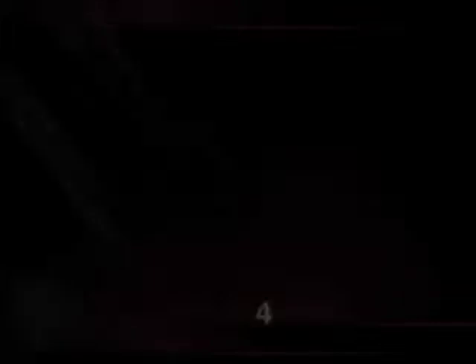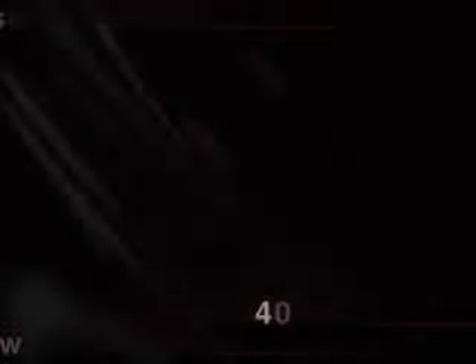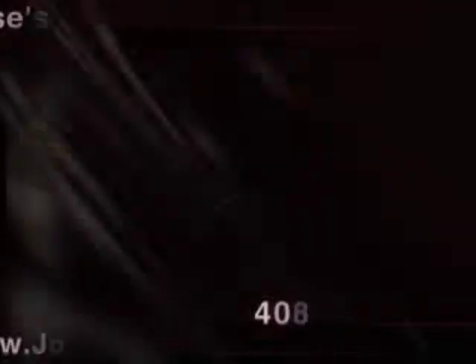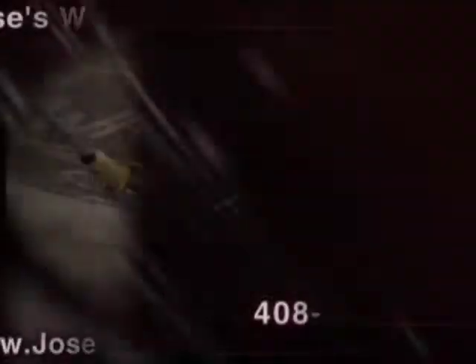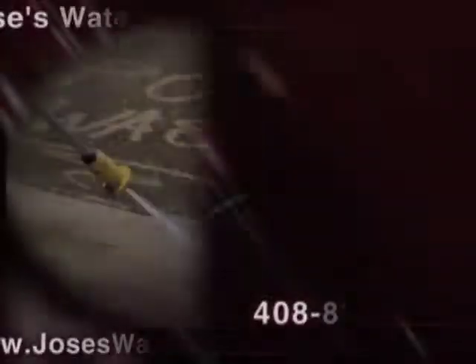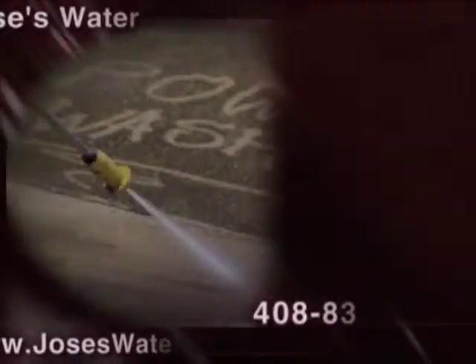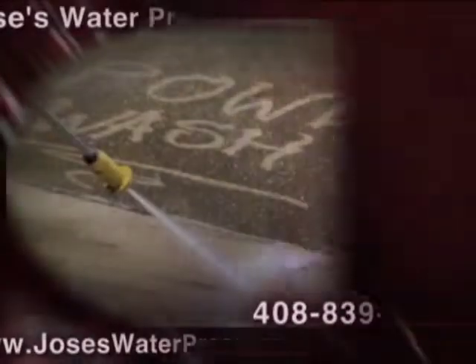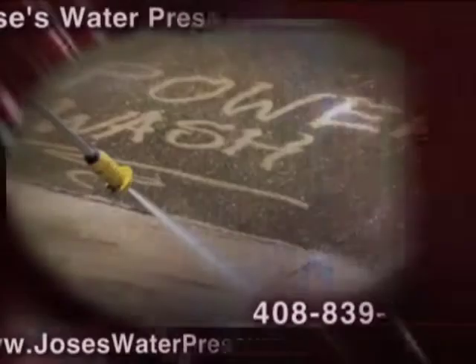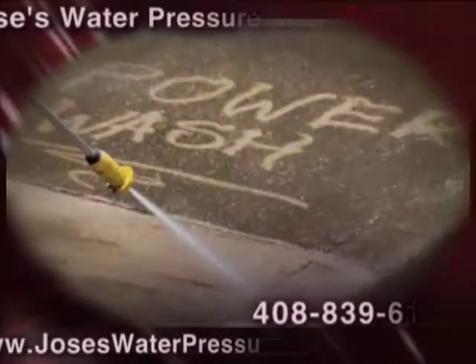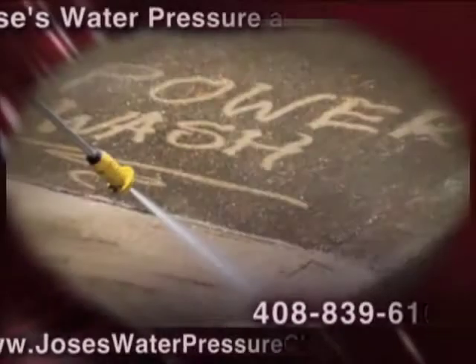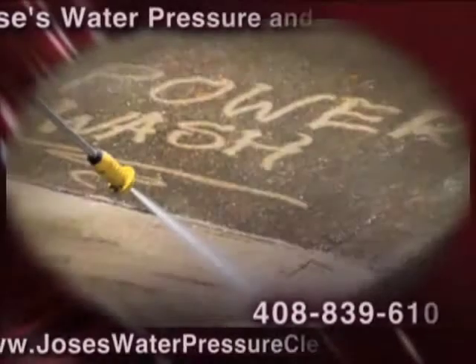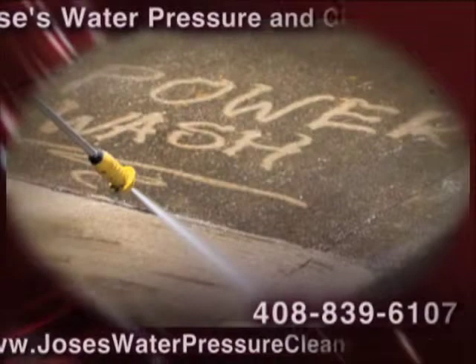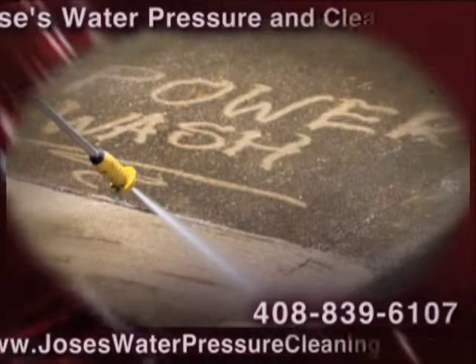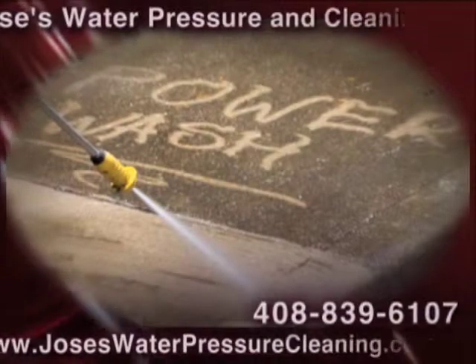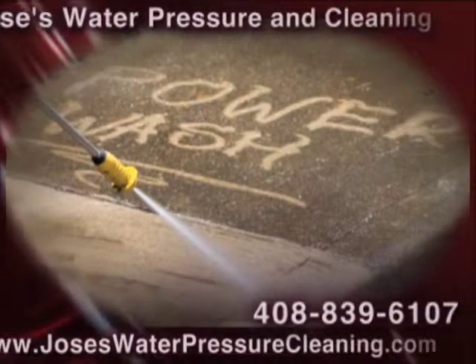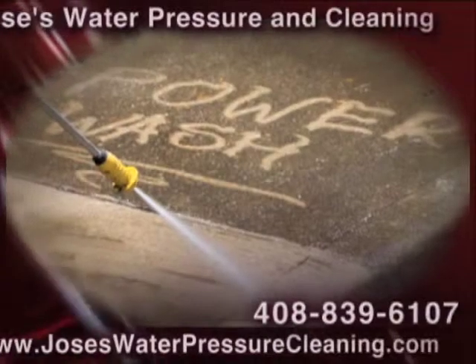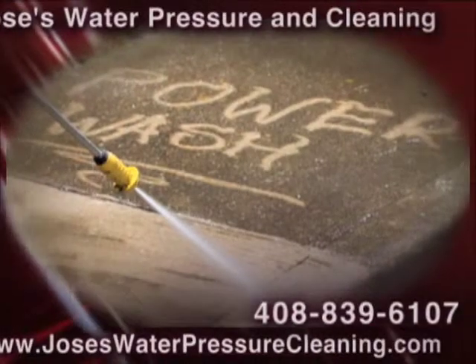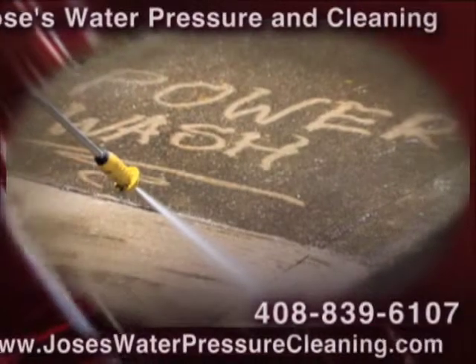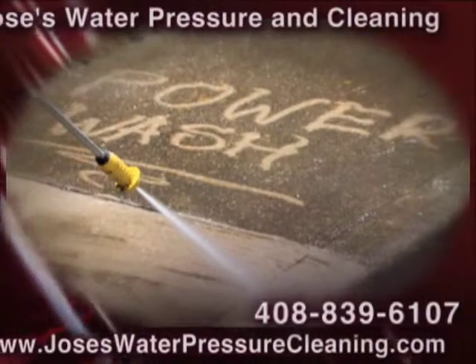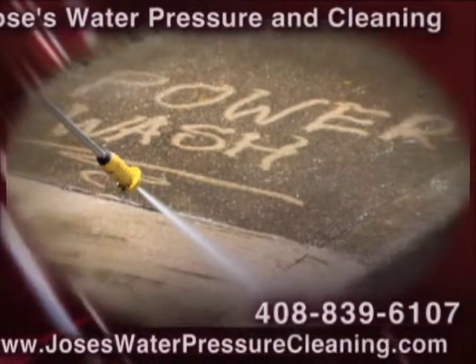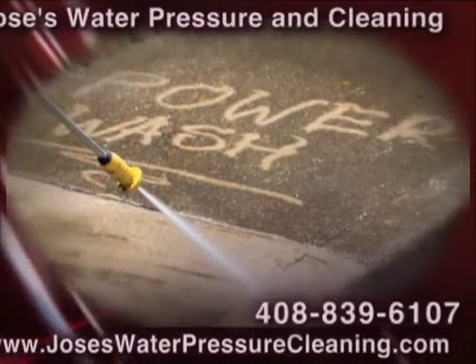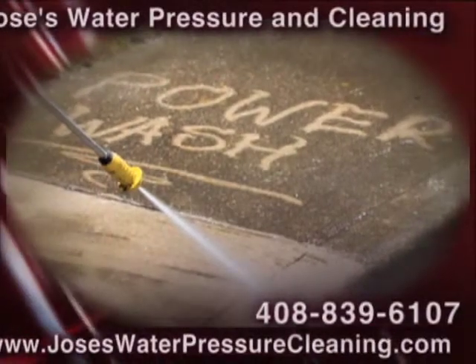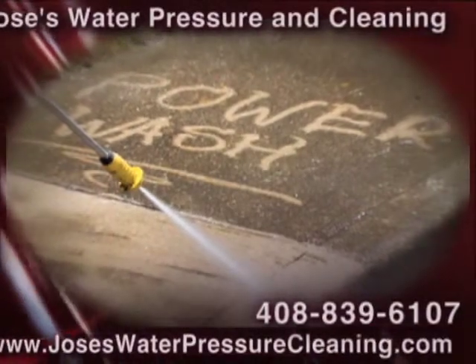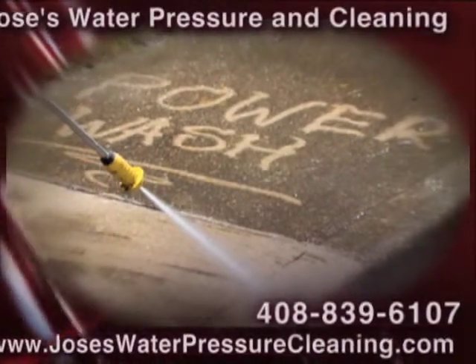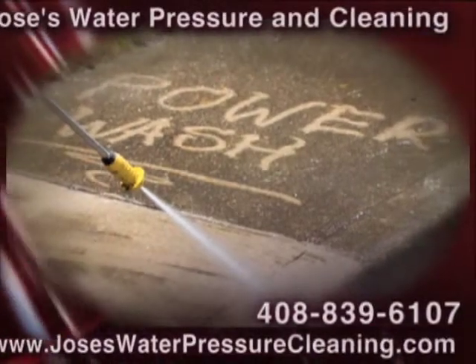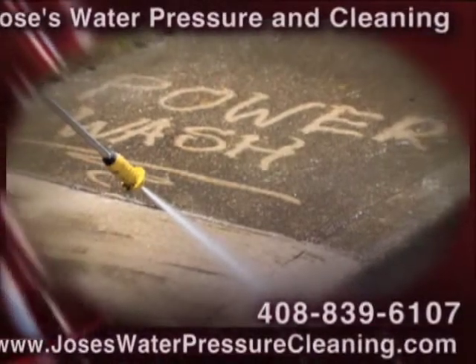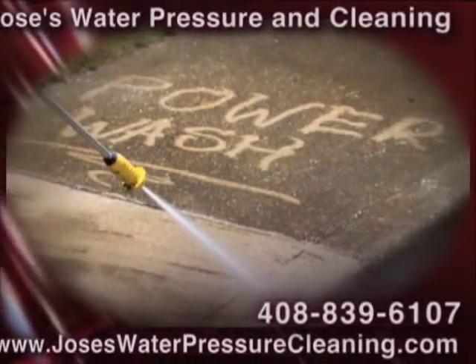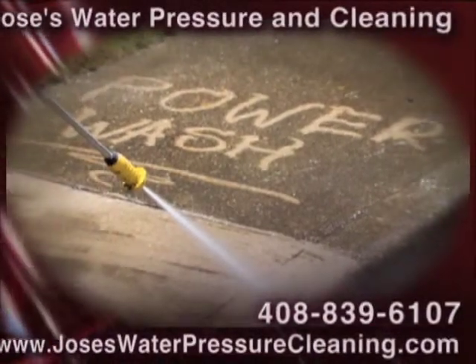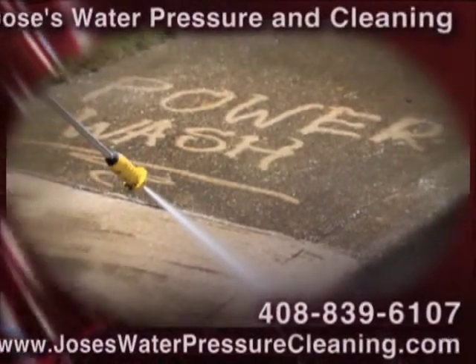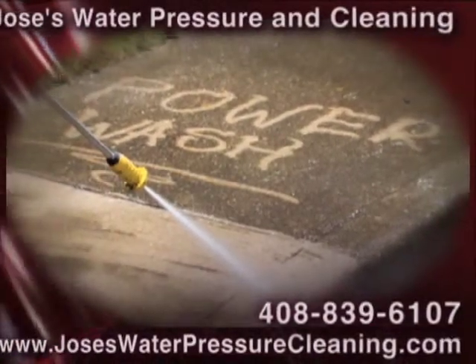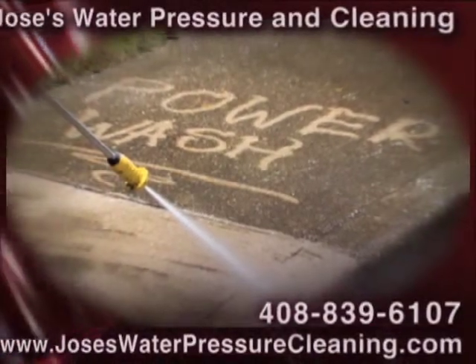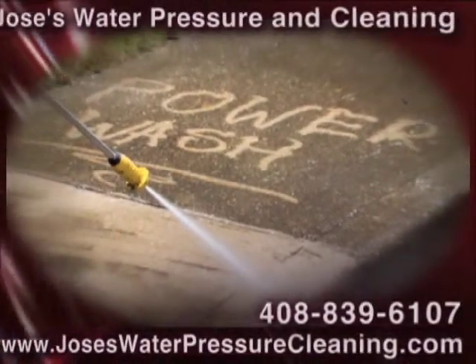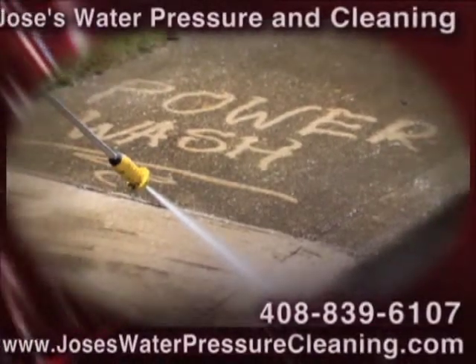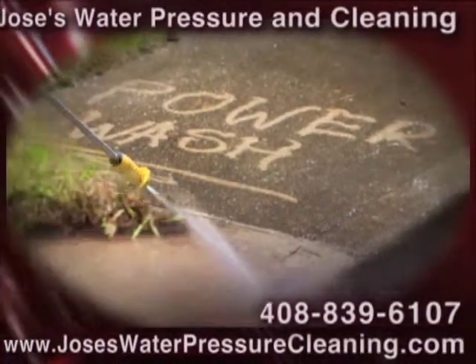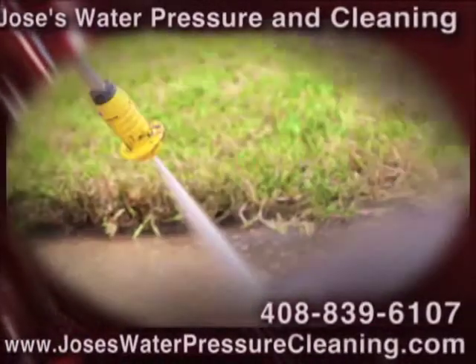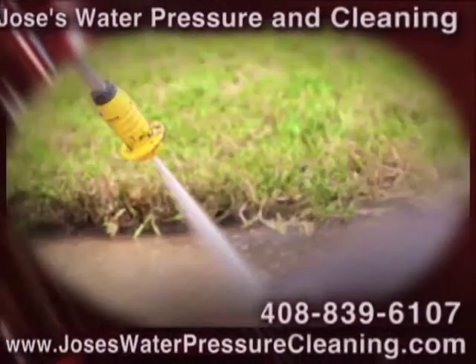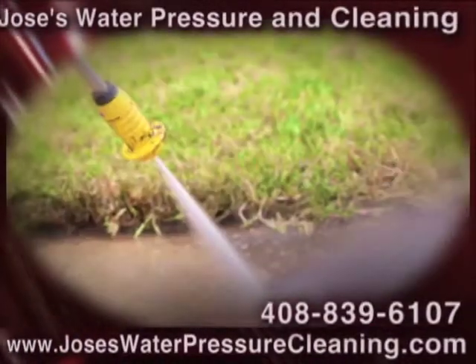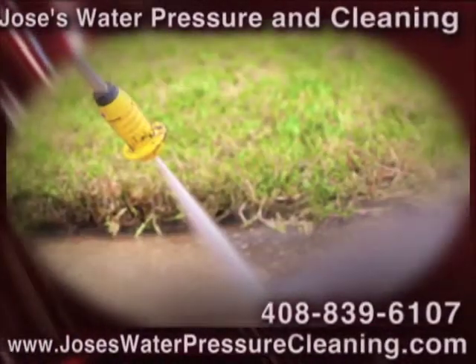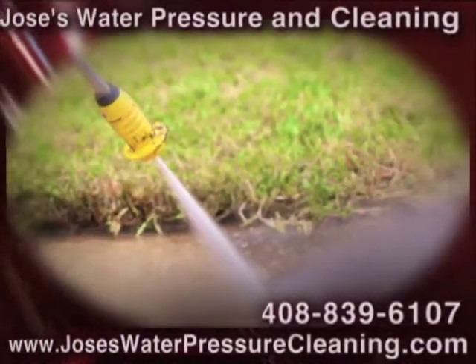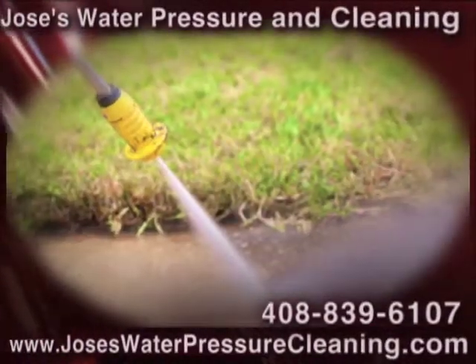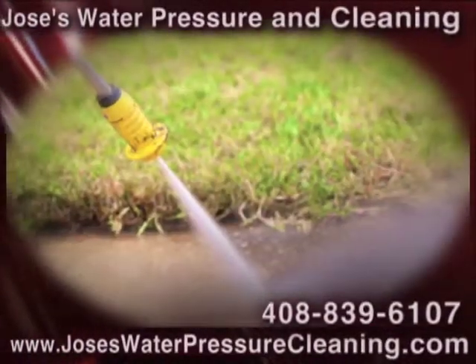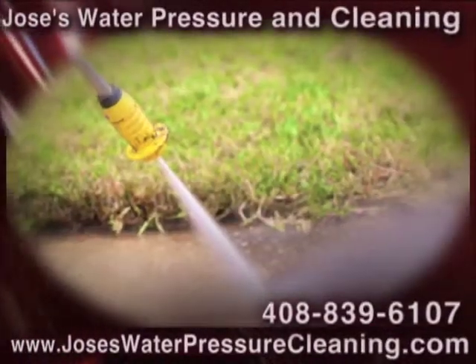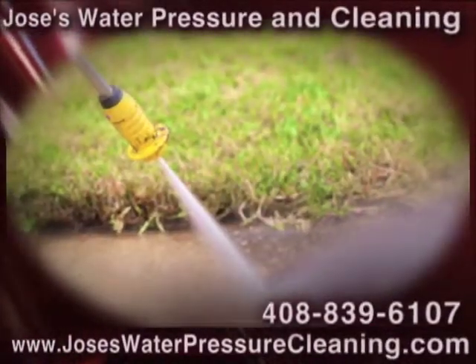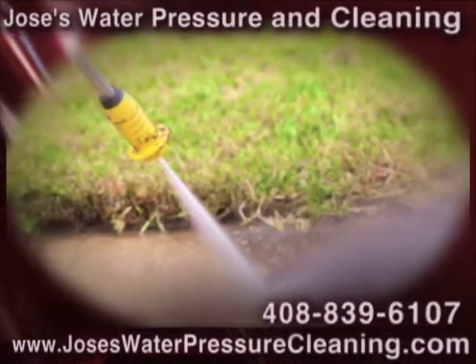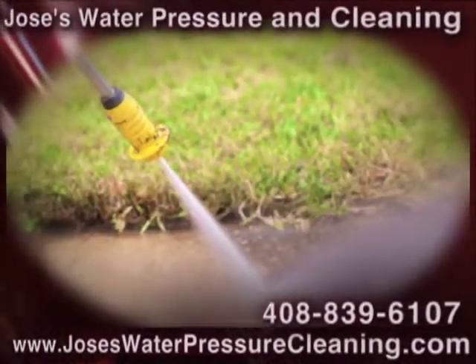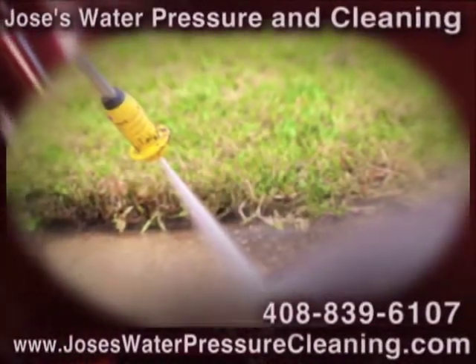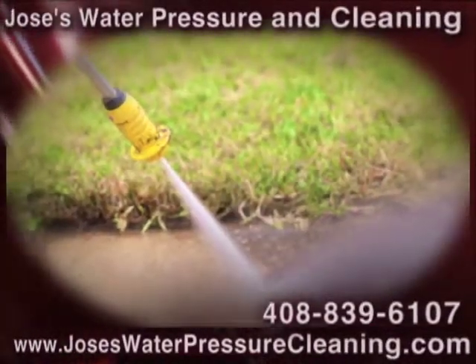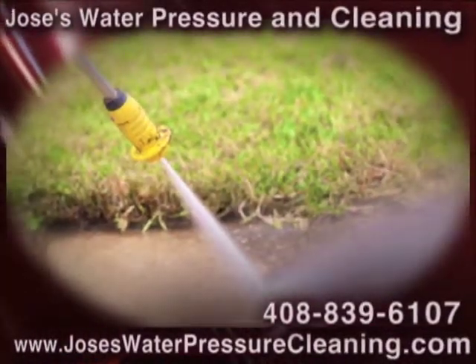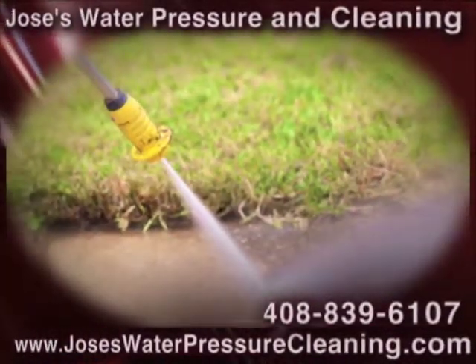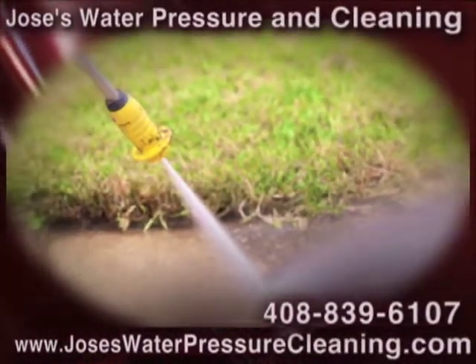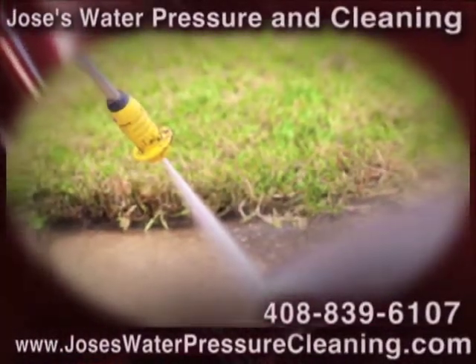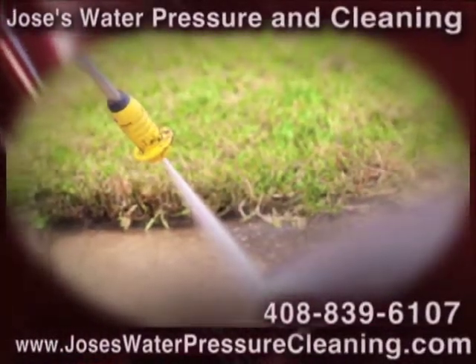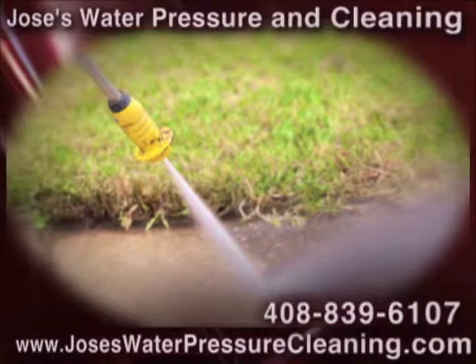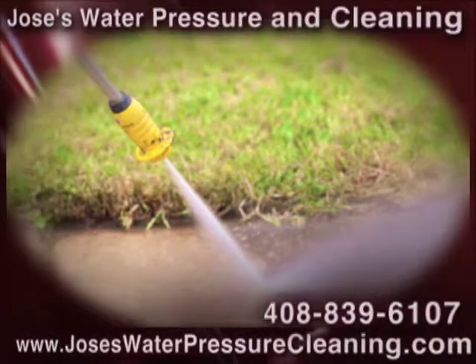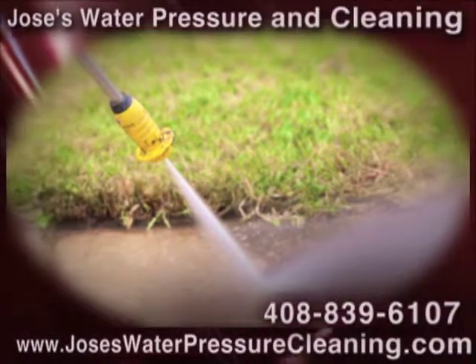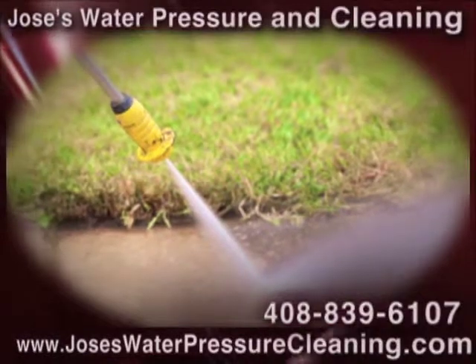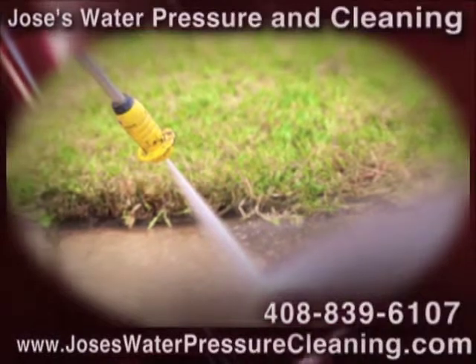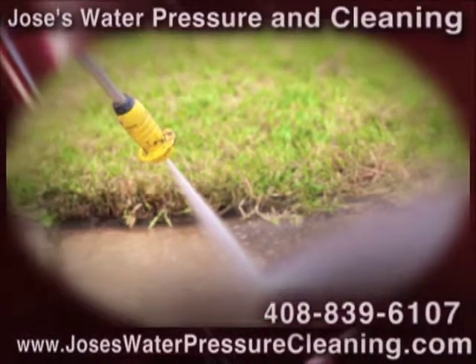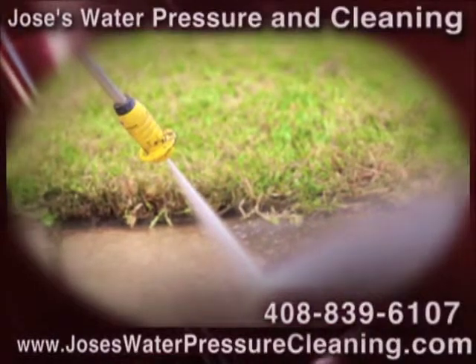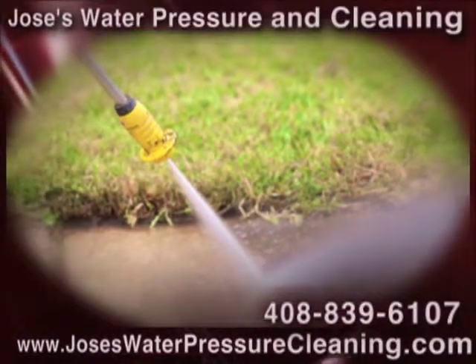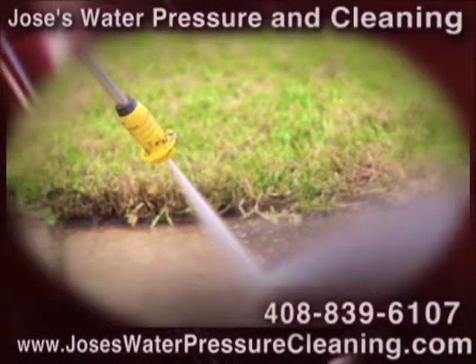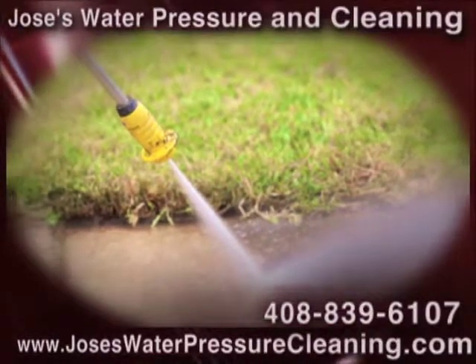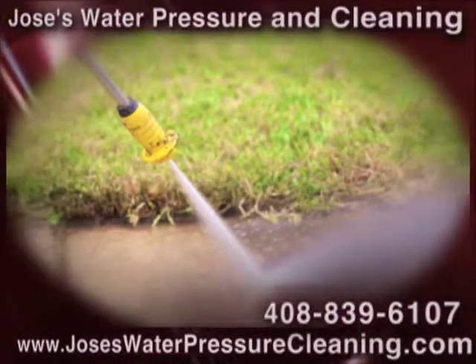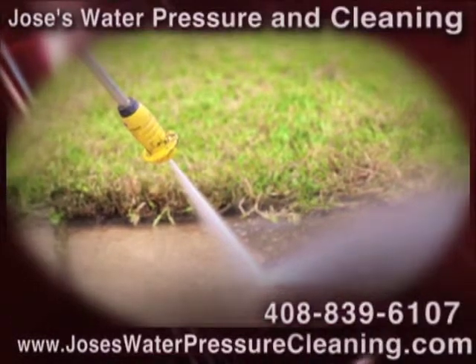Is the exterior of your home or office looking a little drab? Jose's Water Pressure and Cleaning has a solution.